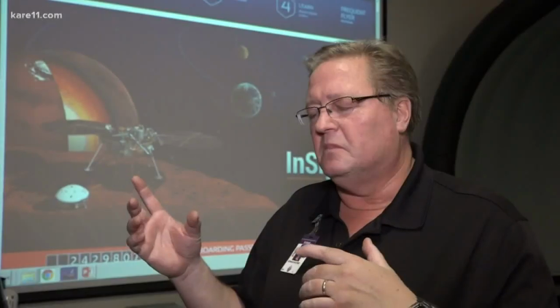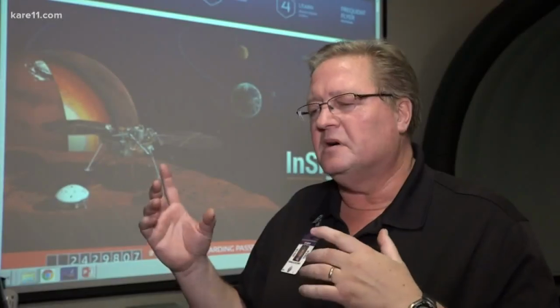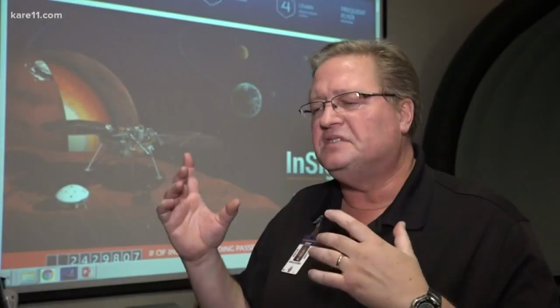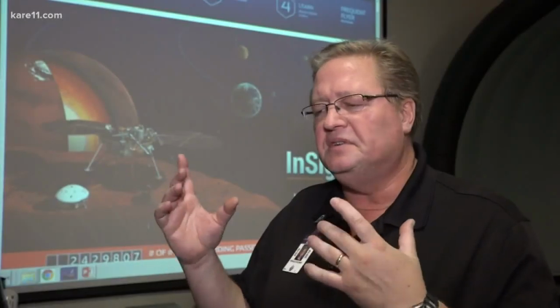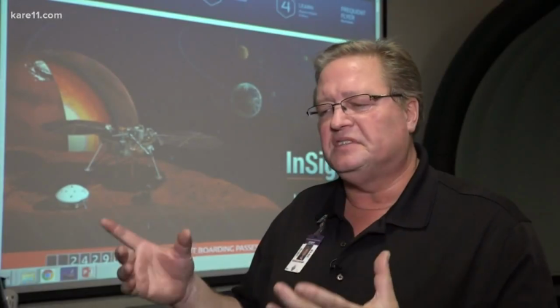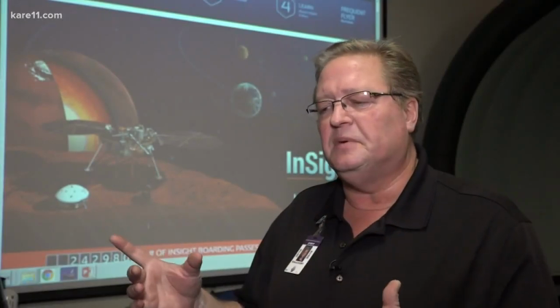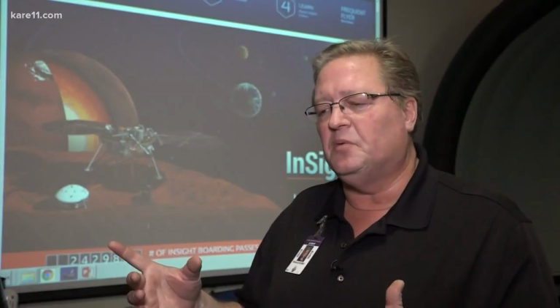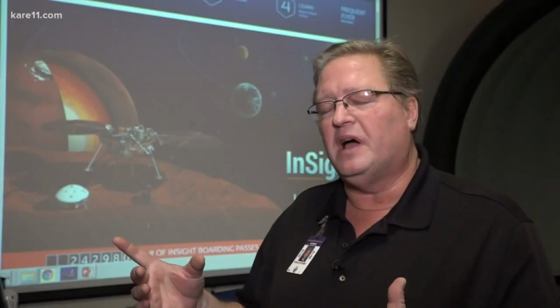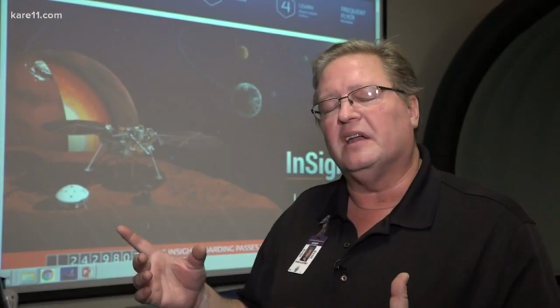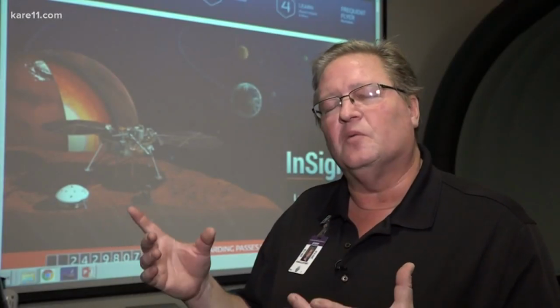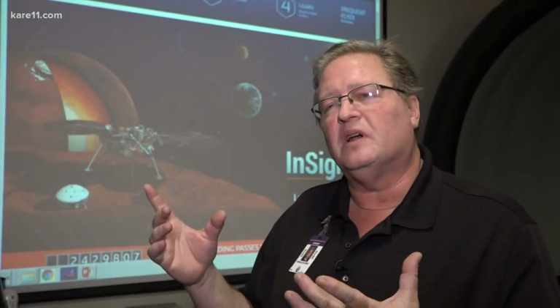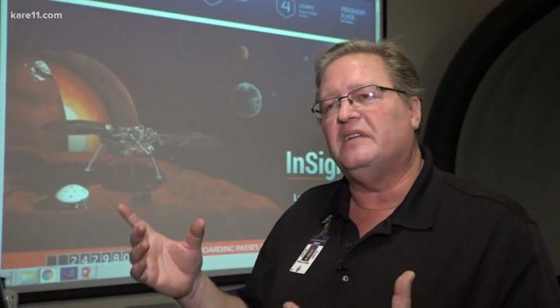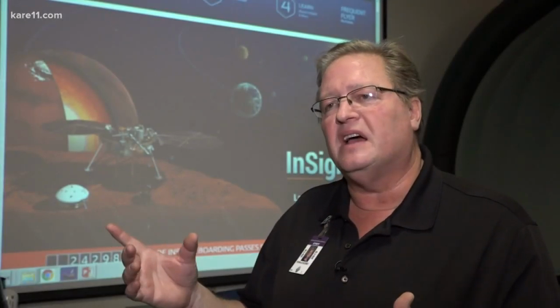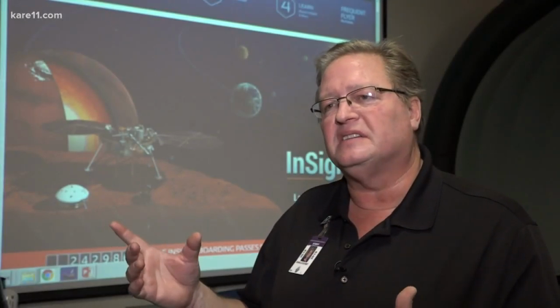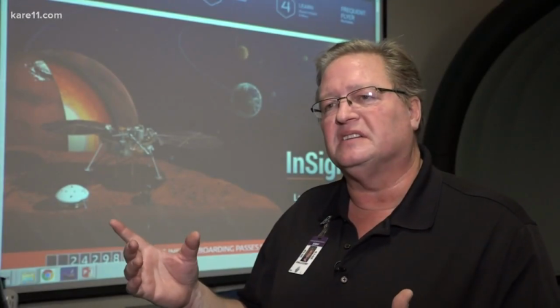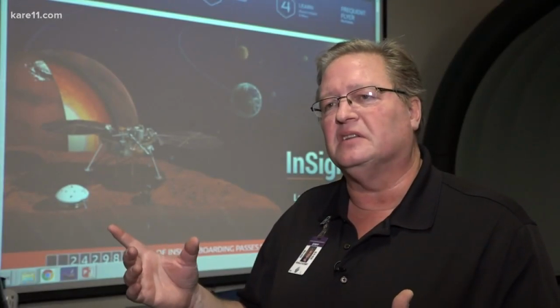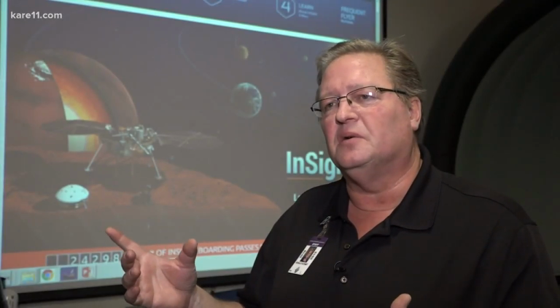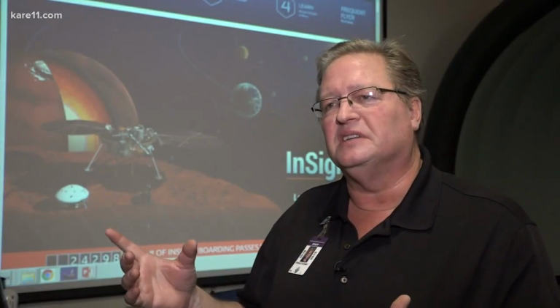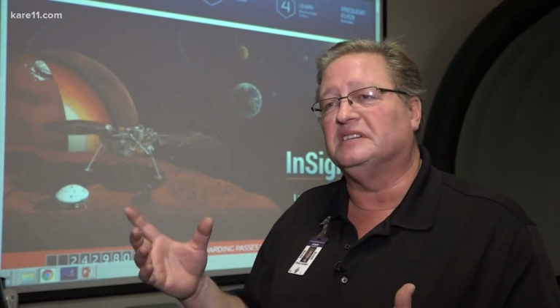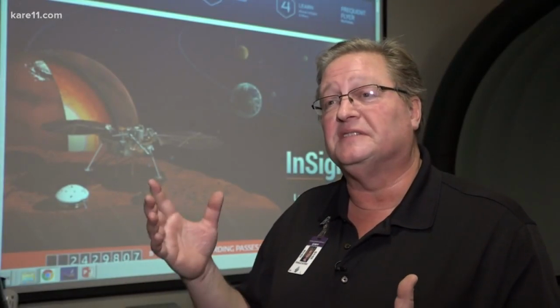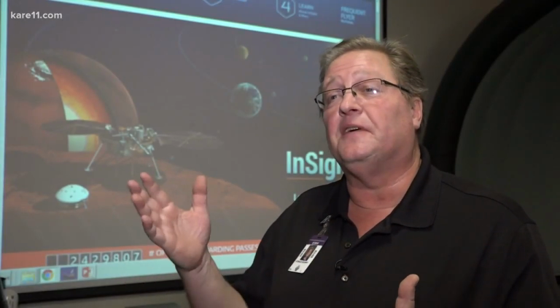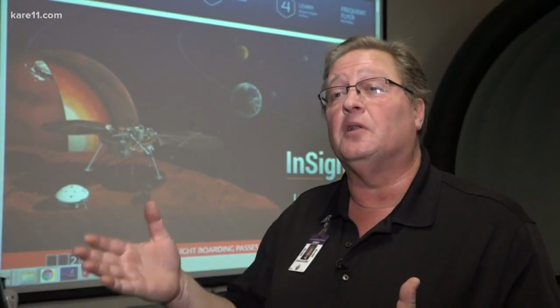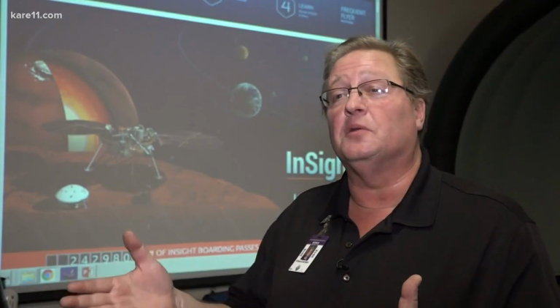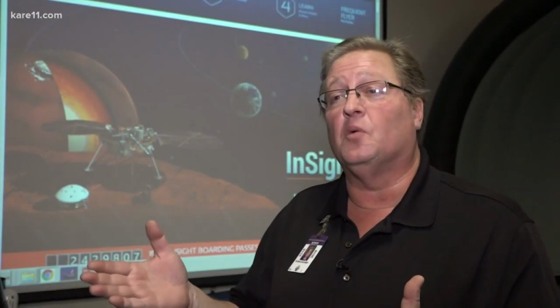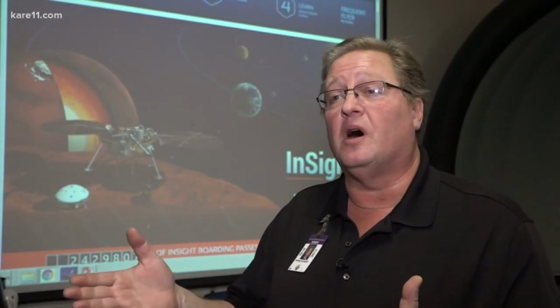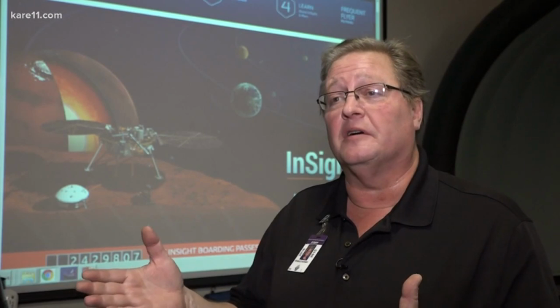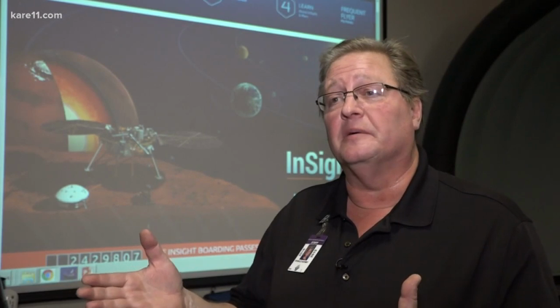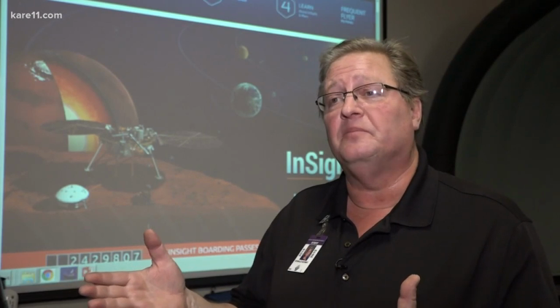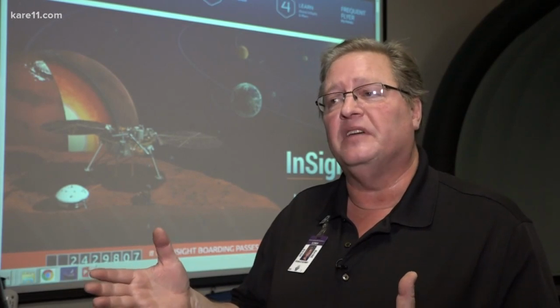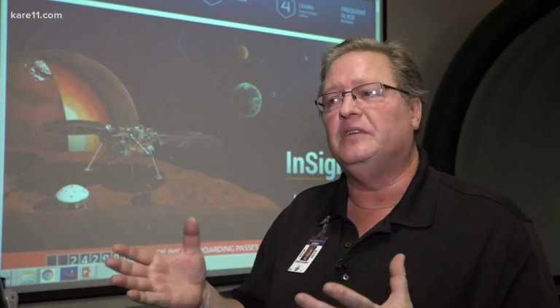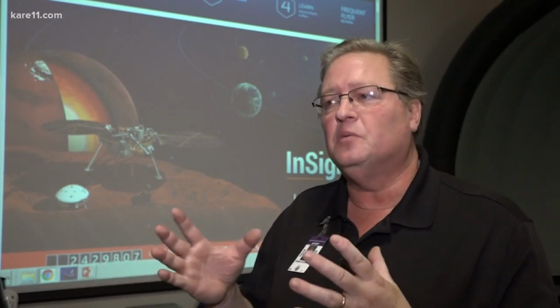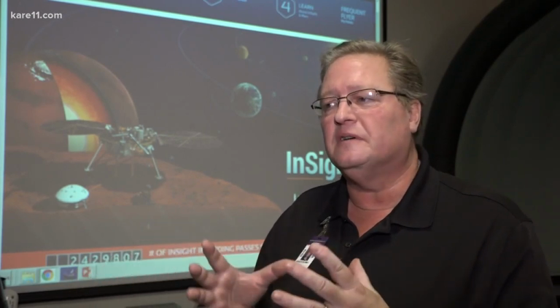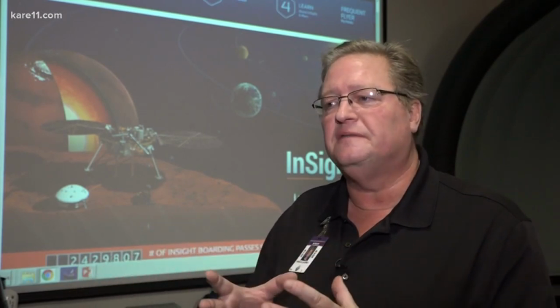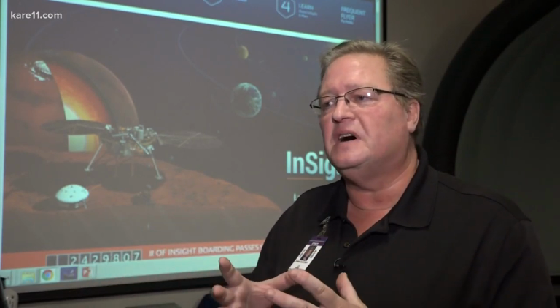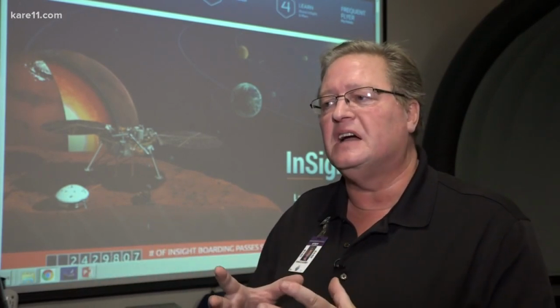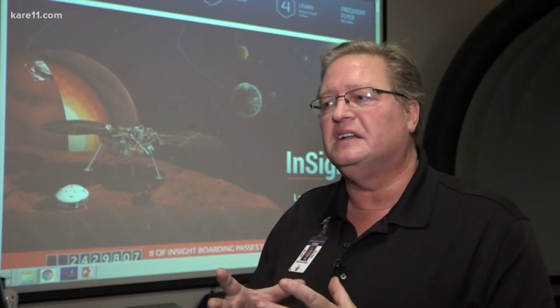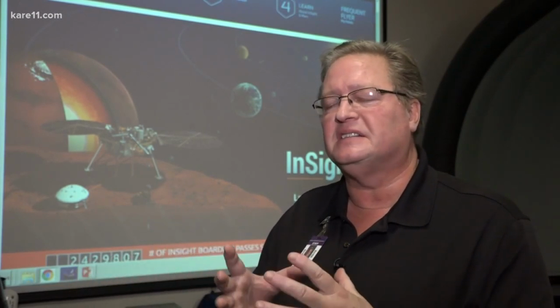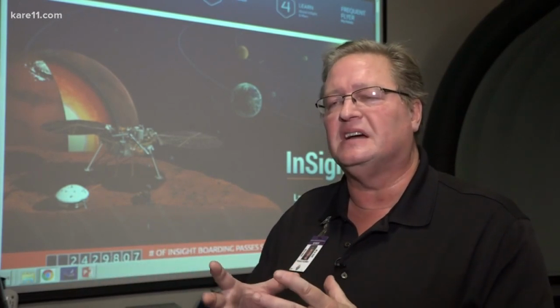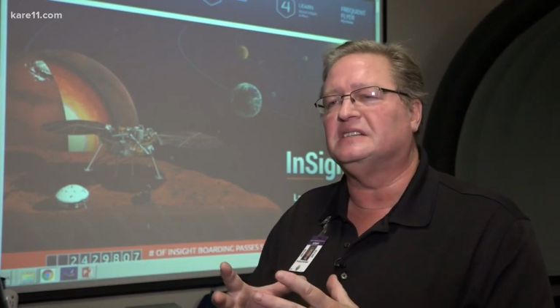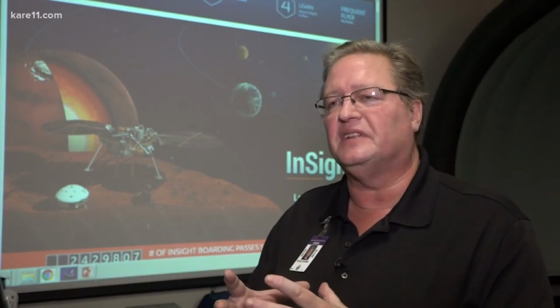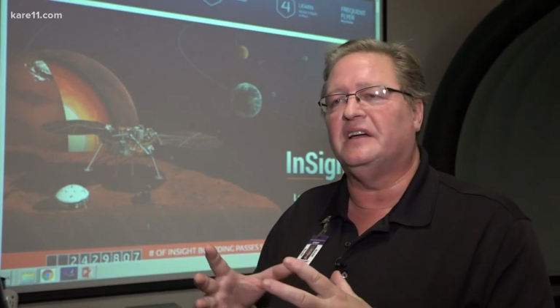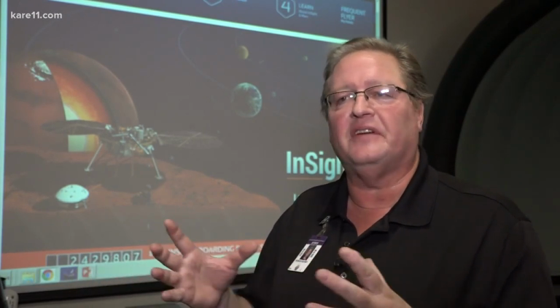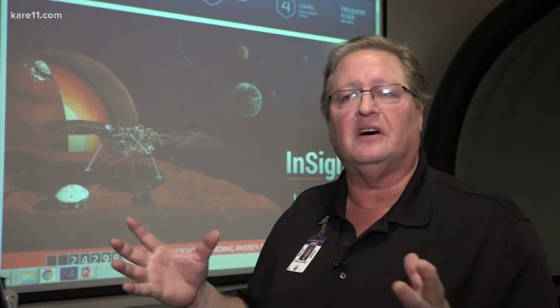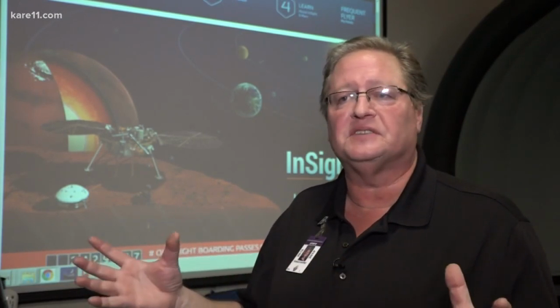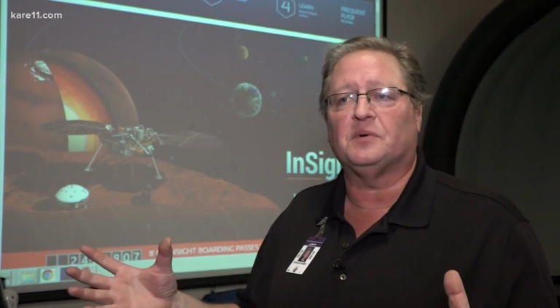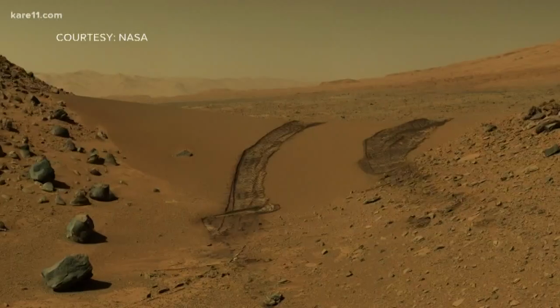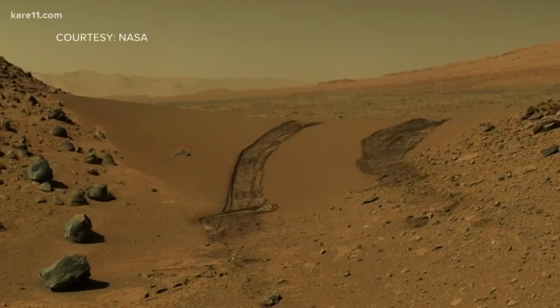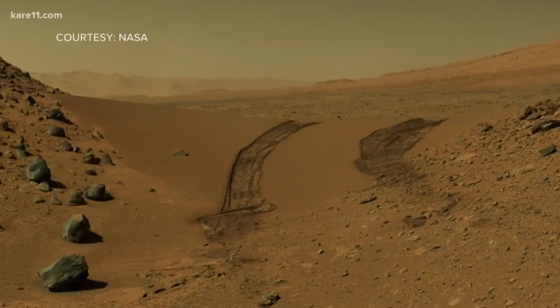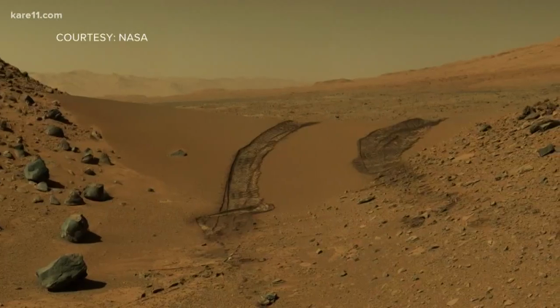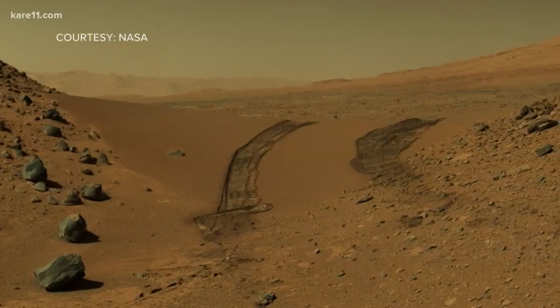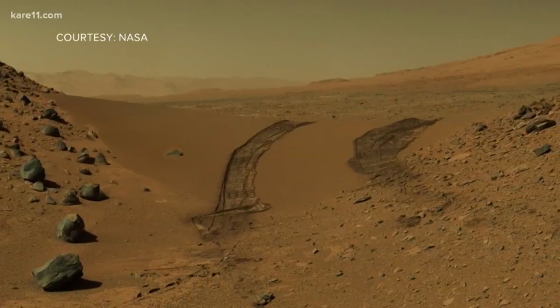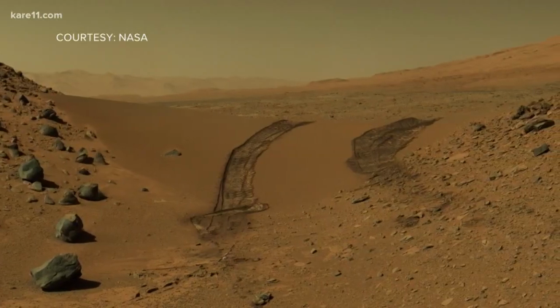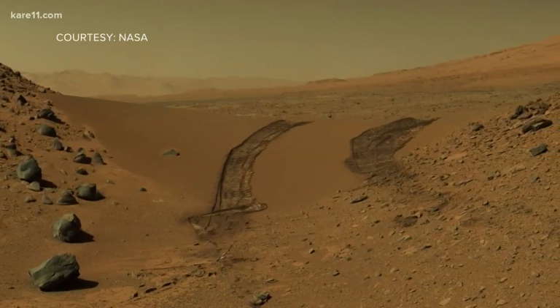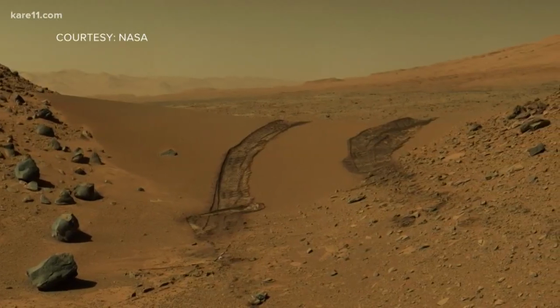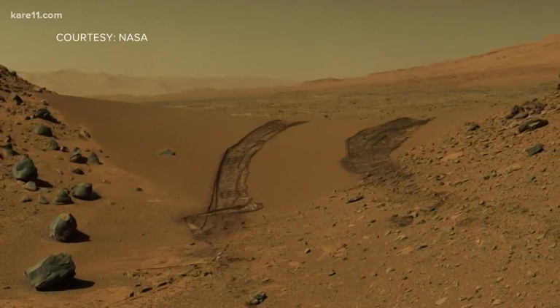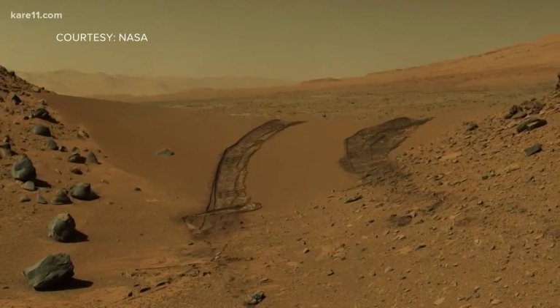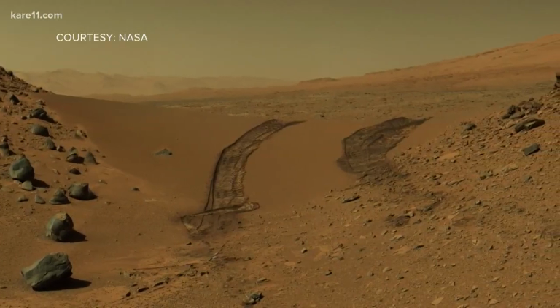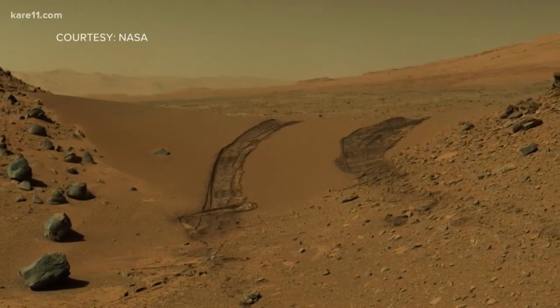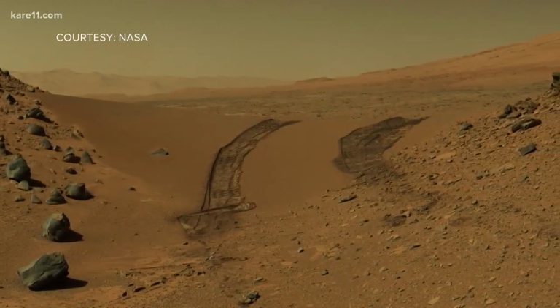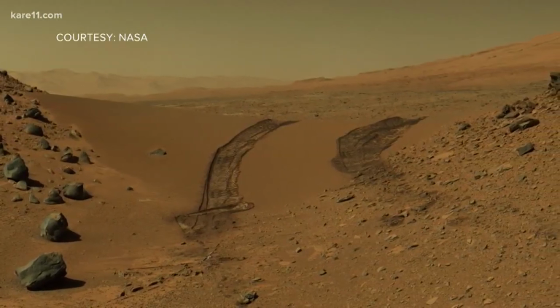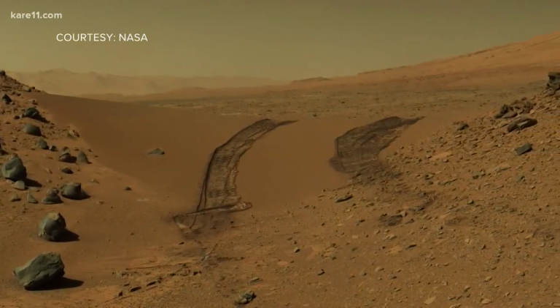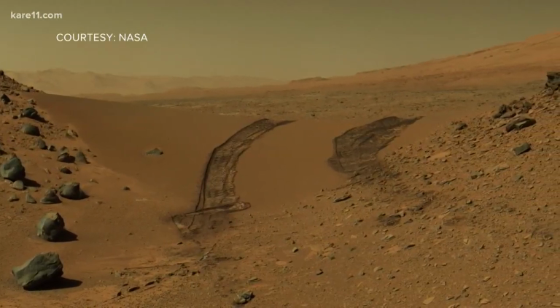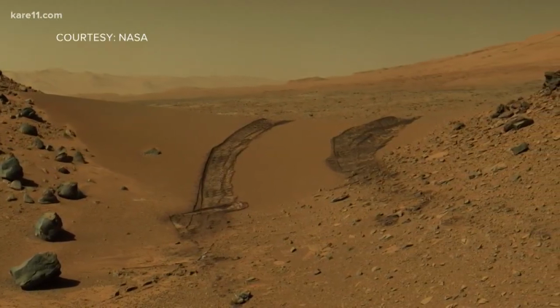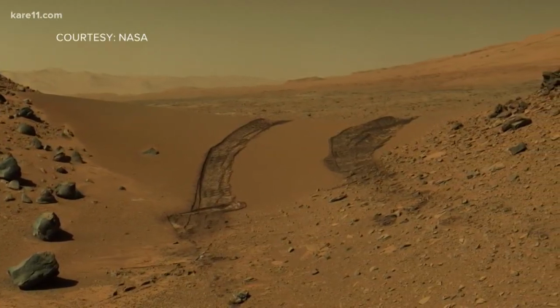Mars used to be wet, and one of NASA's slogans is 'follow the water.' If you want to find signs of life elsewhere beyond the Earth, follow the water.